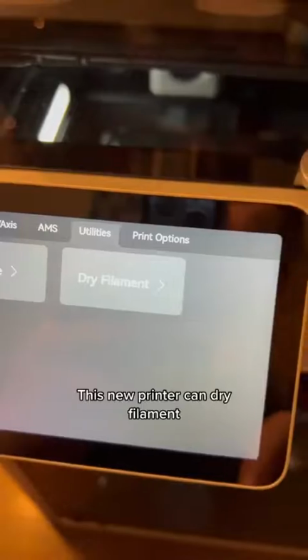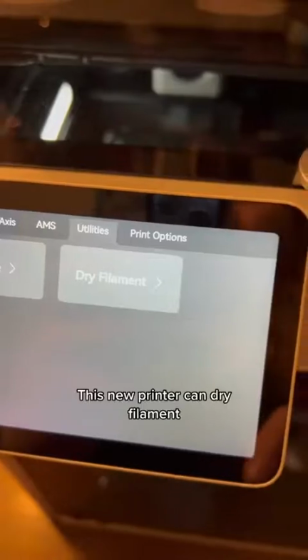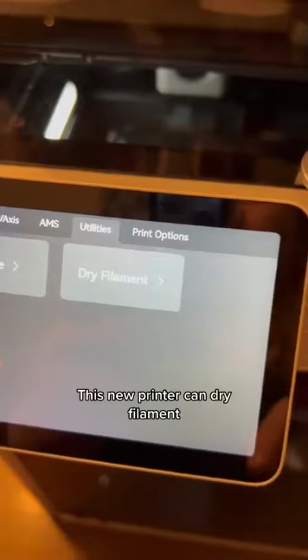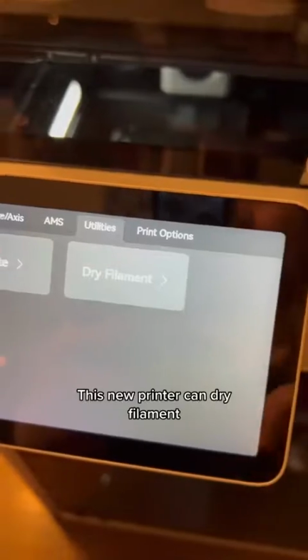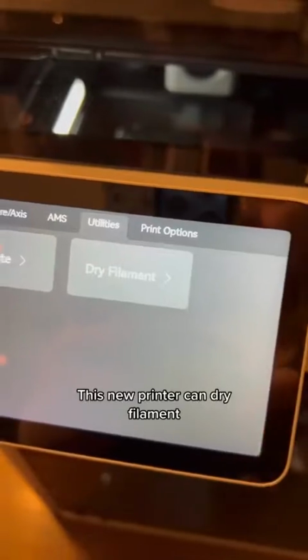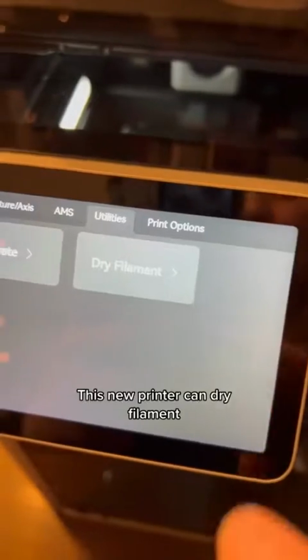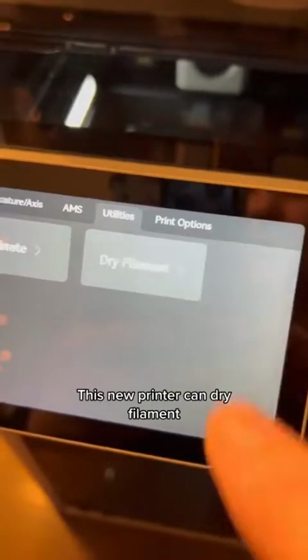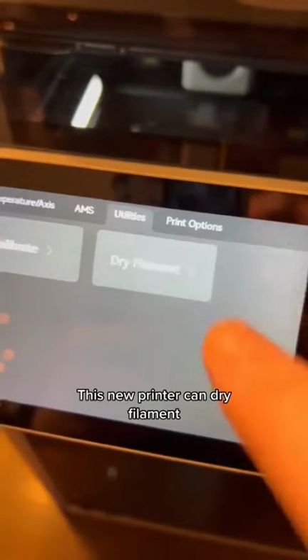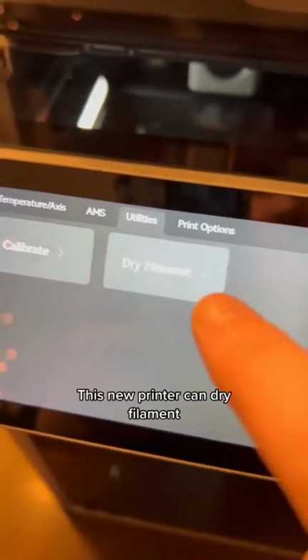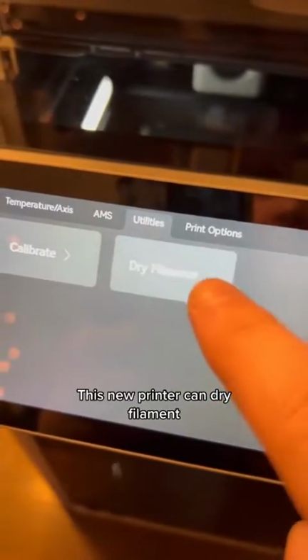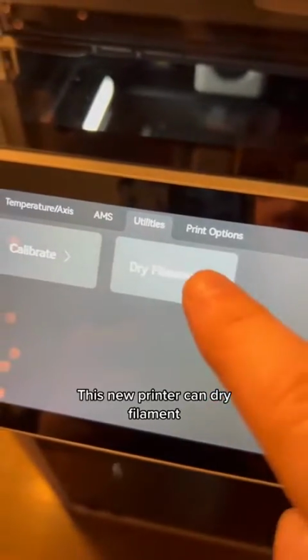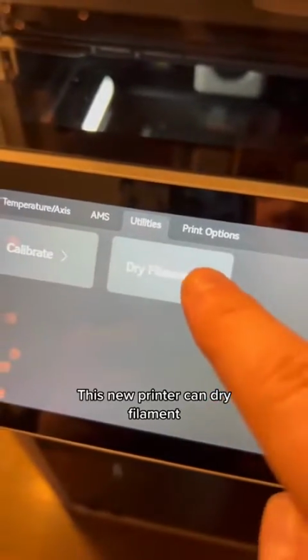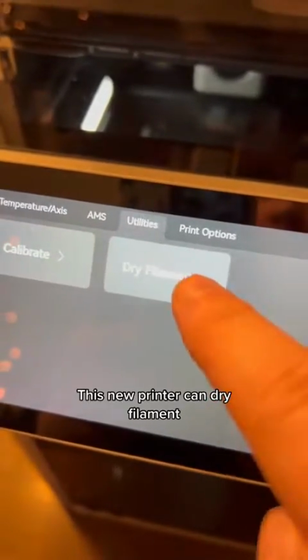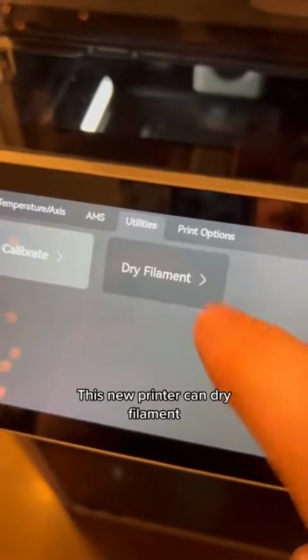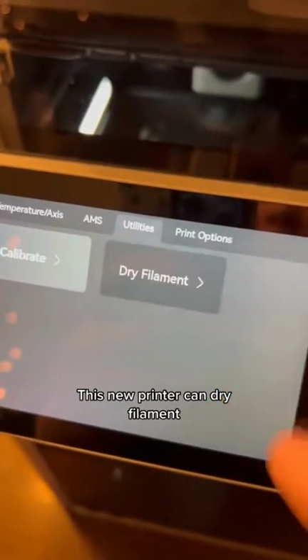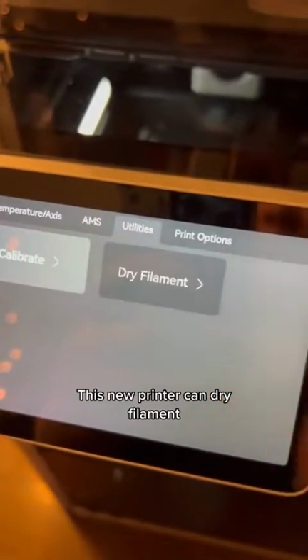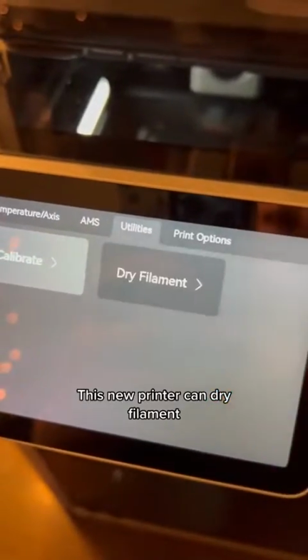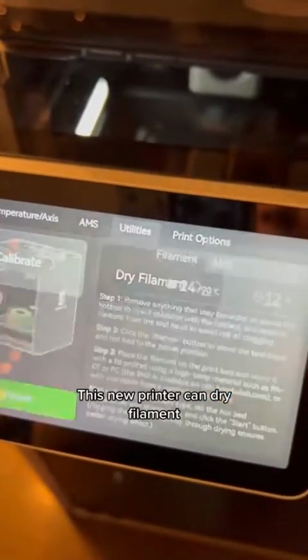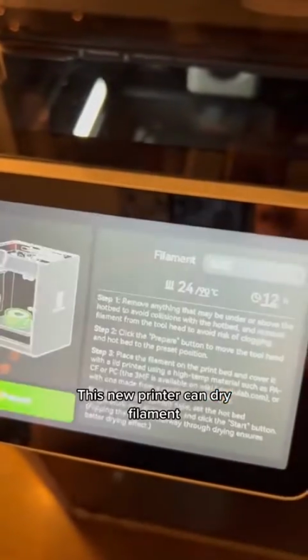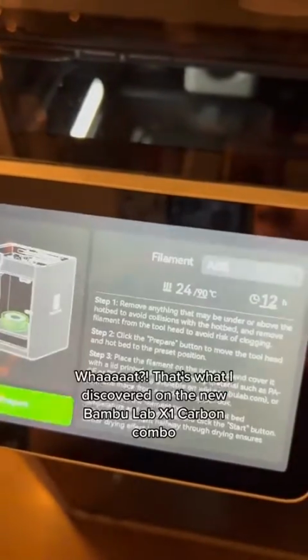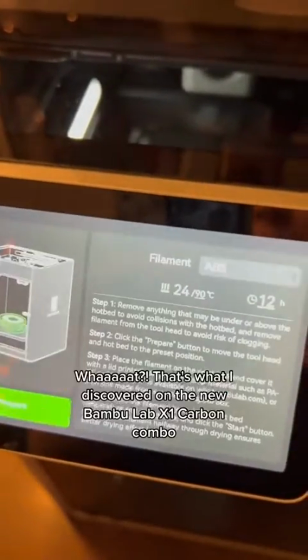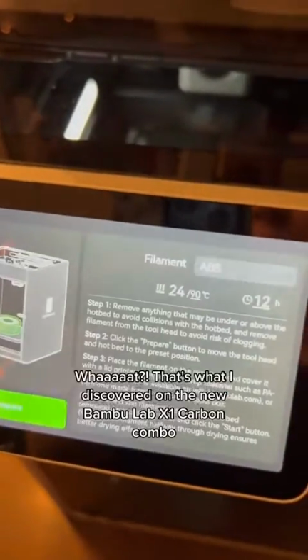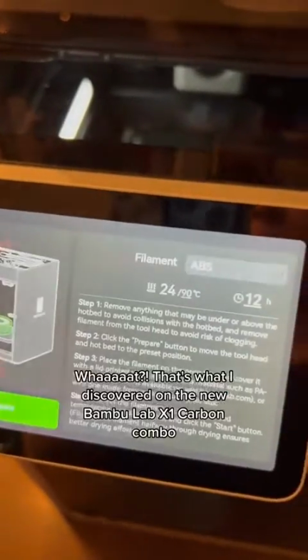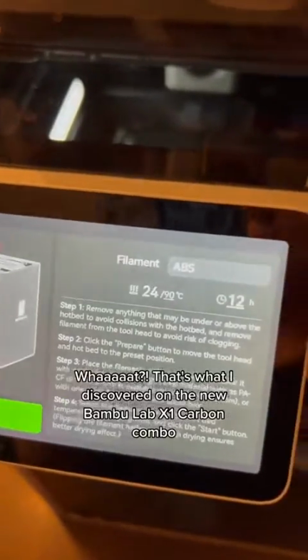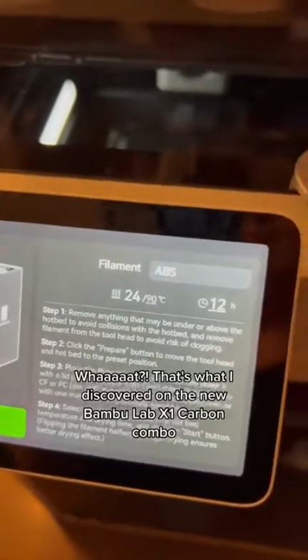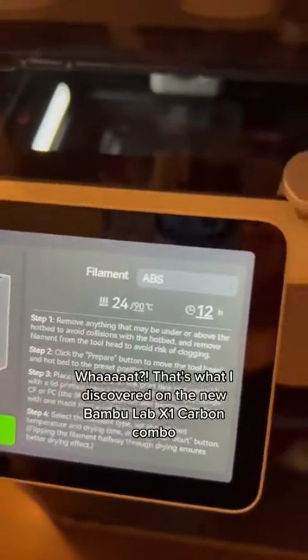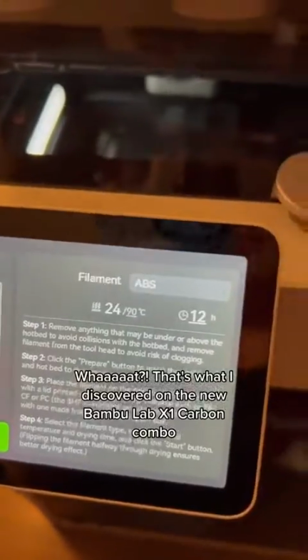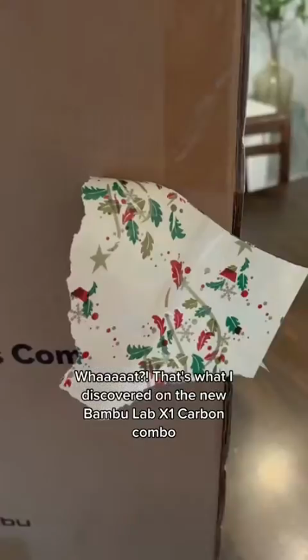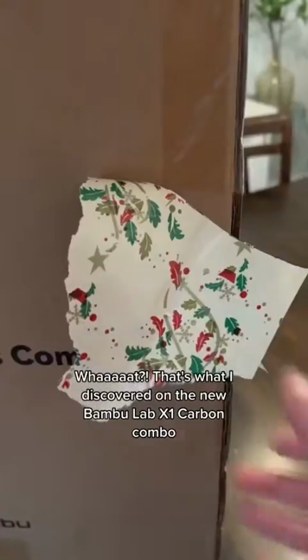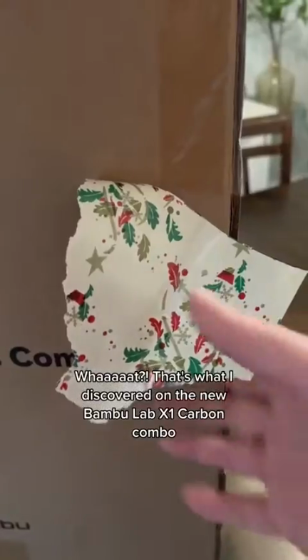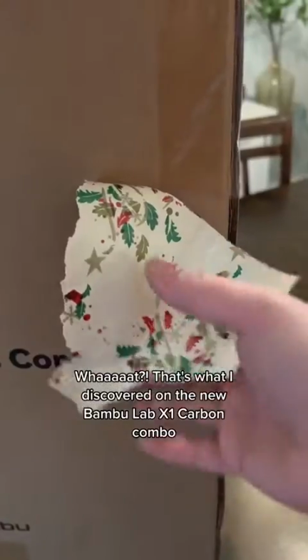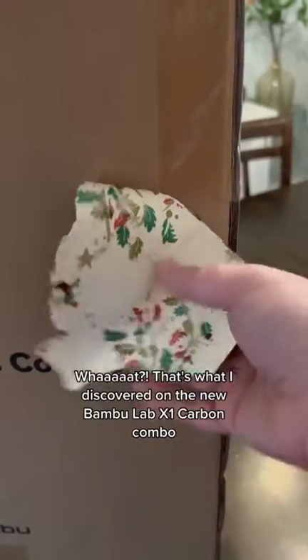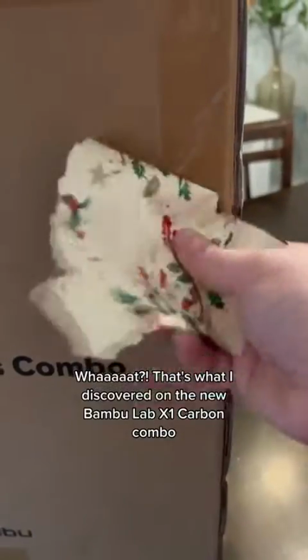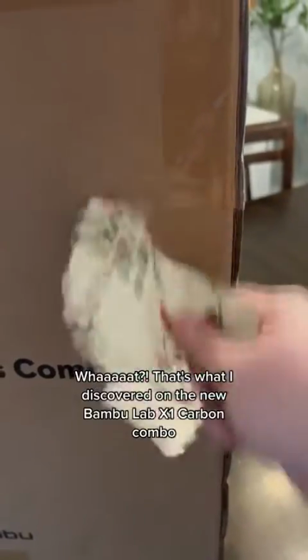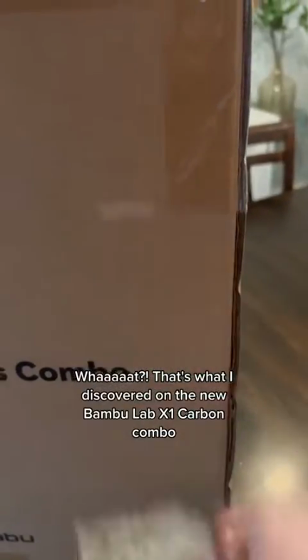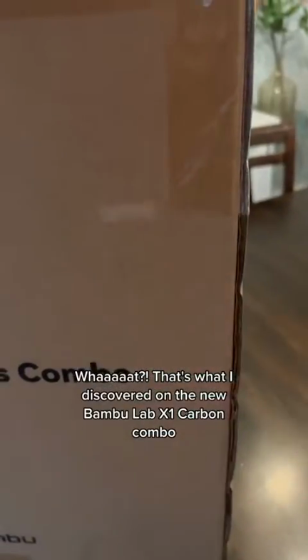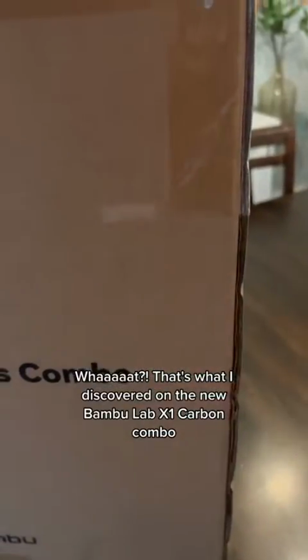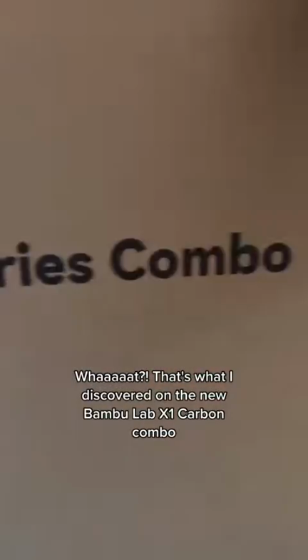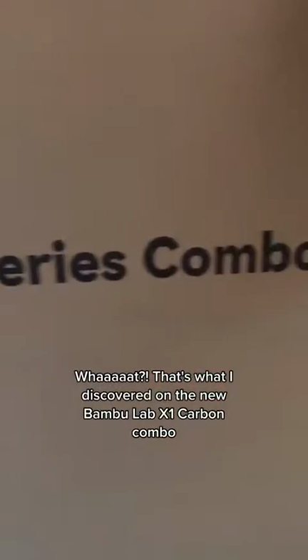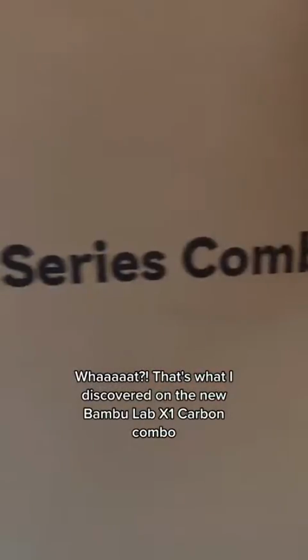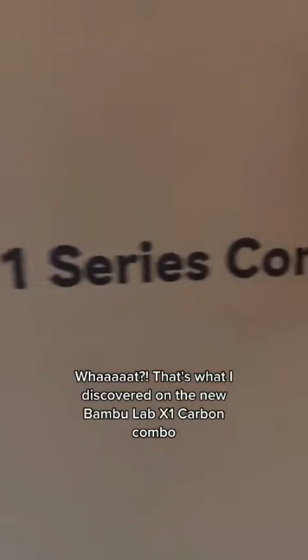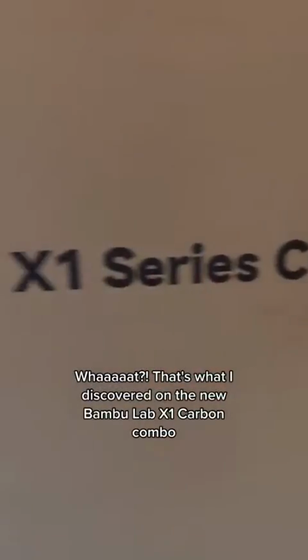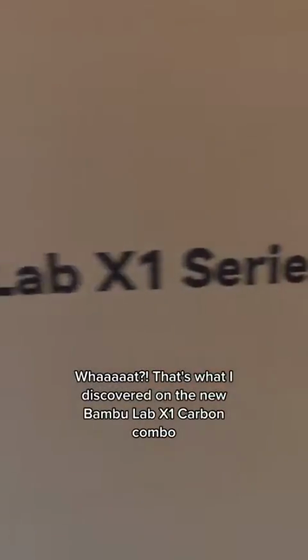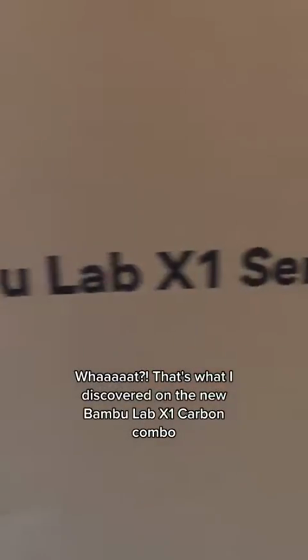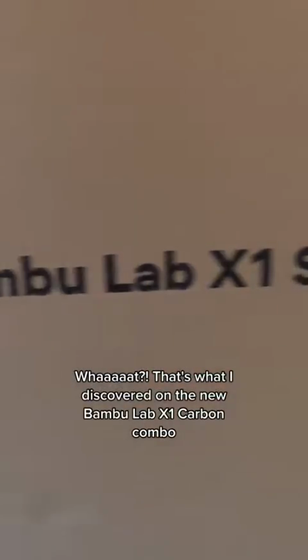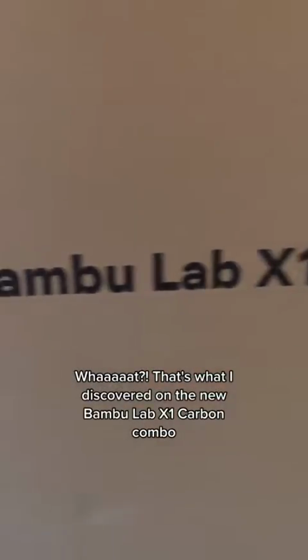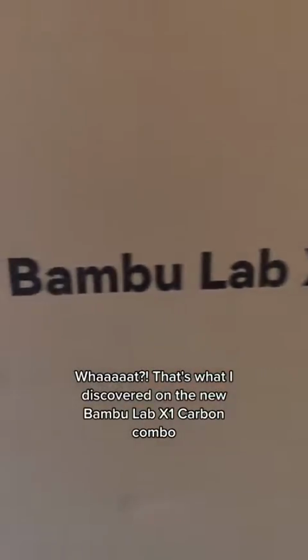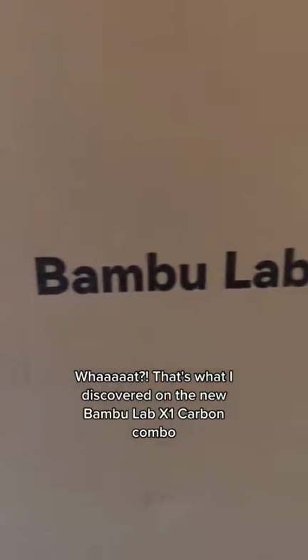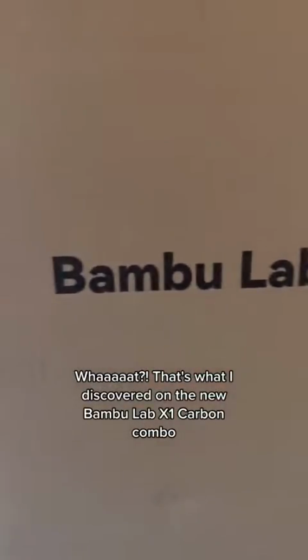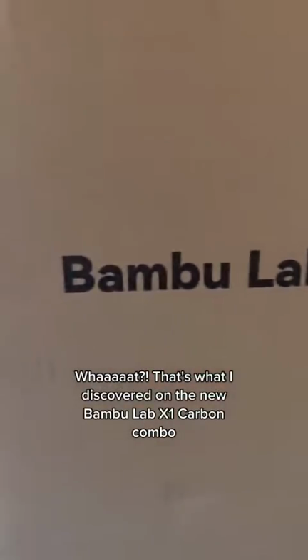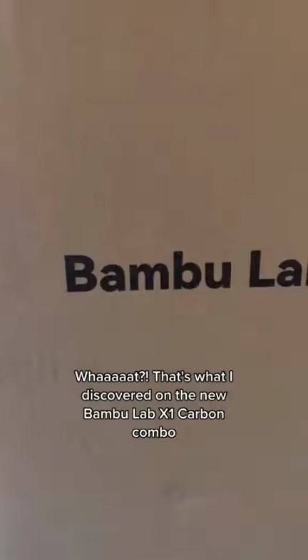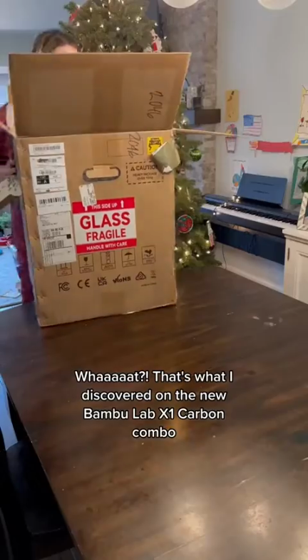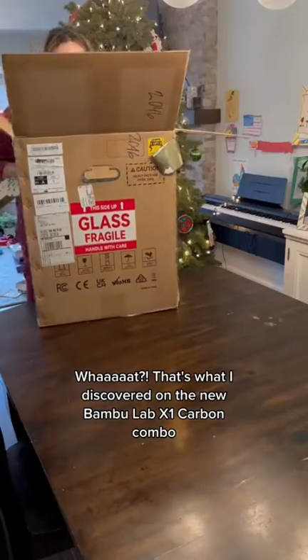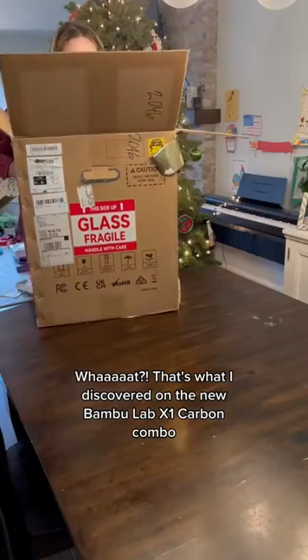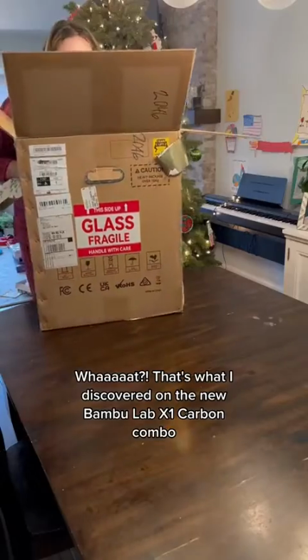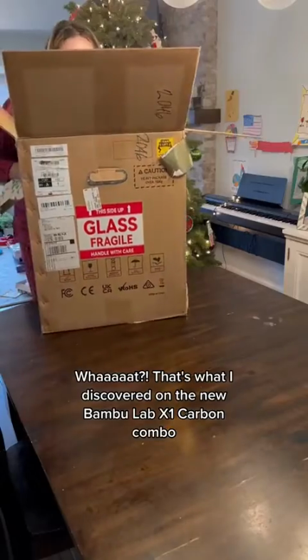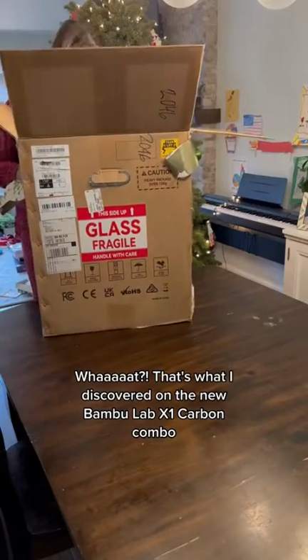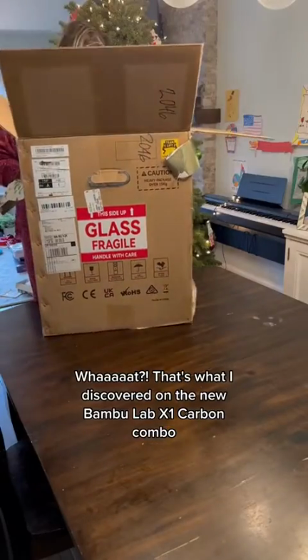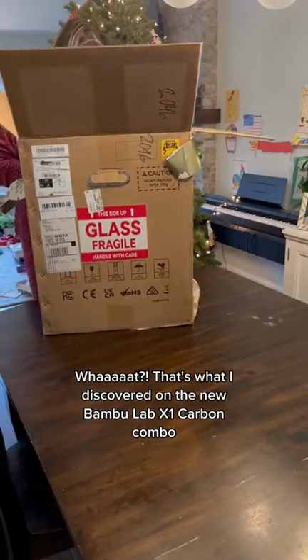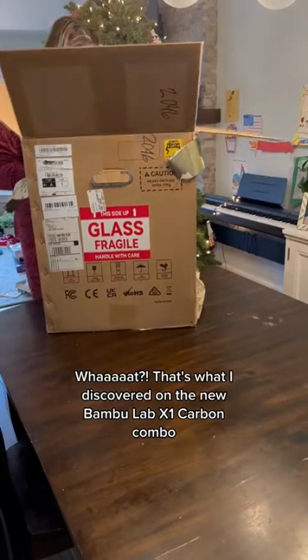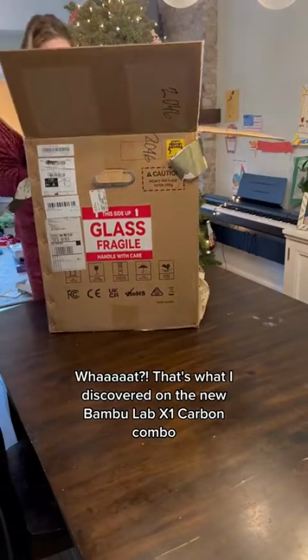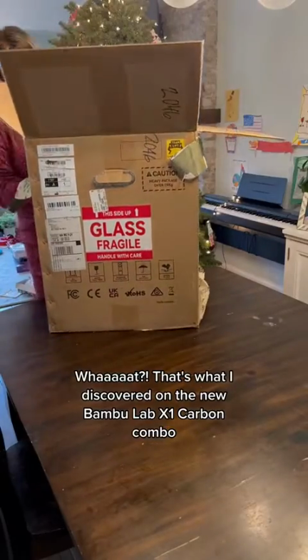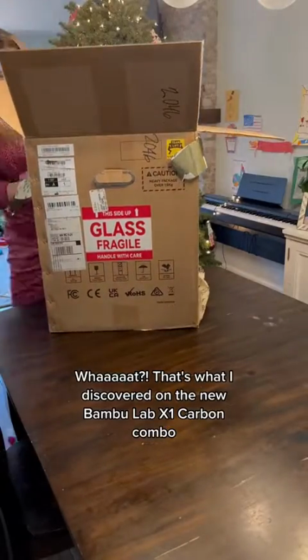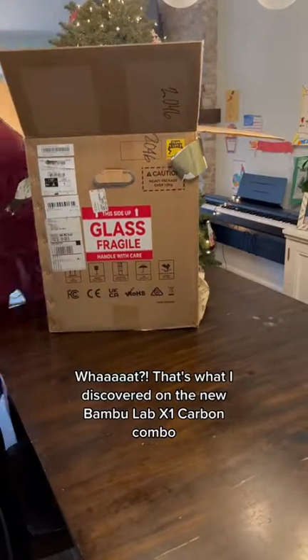This new printer can drive filament — that's what I discovered on the new Bambu Lab X1 Carbon Combo.